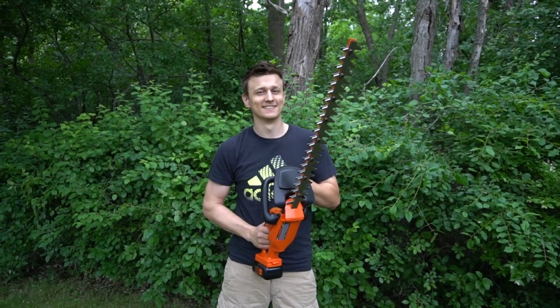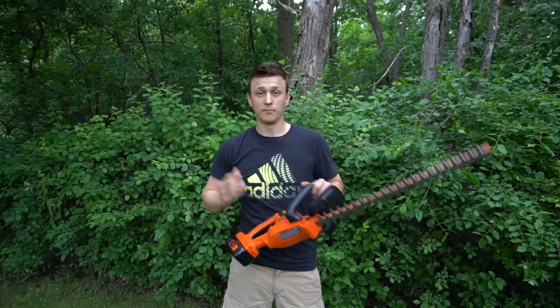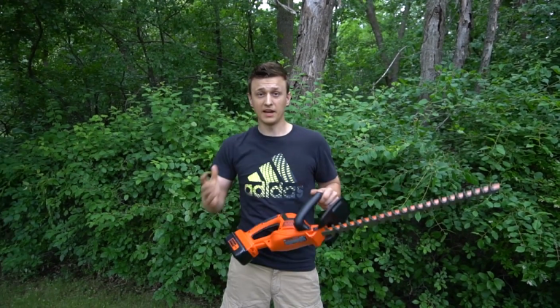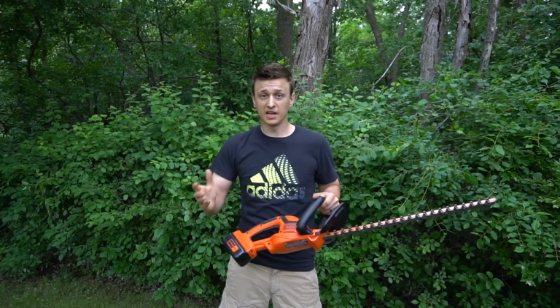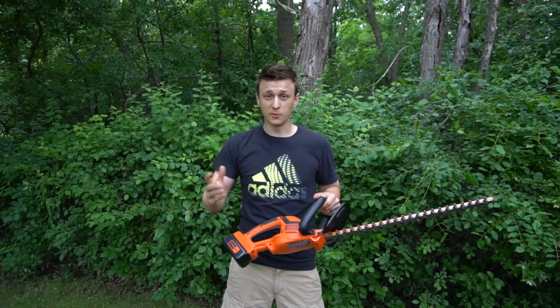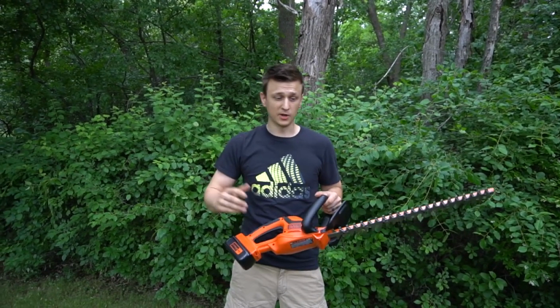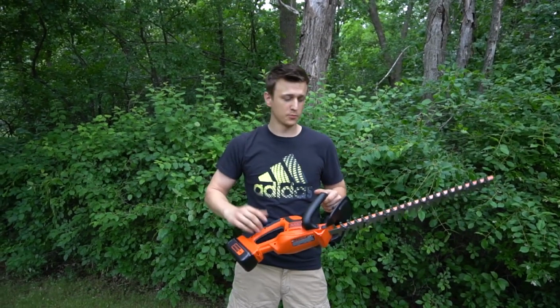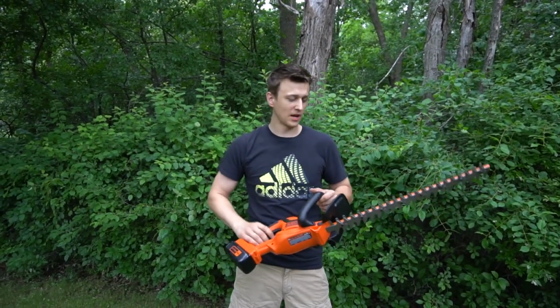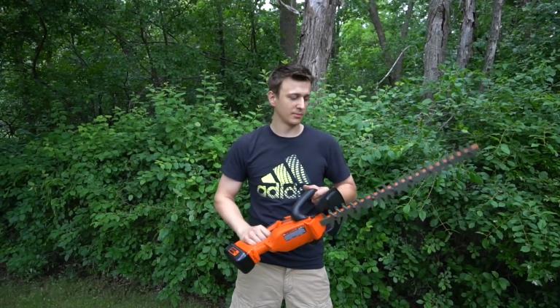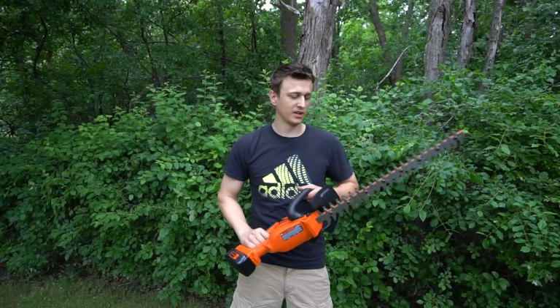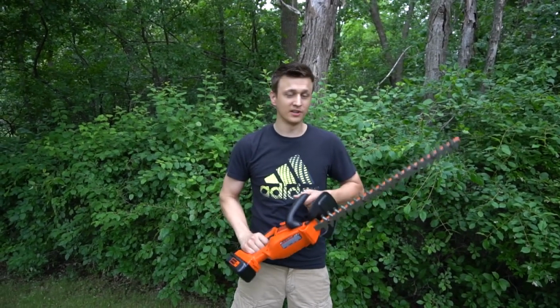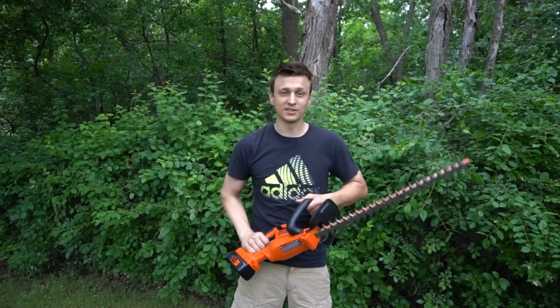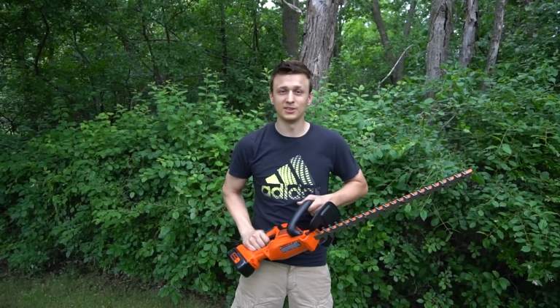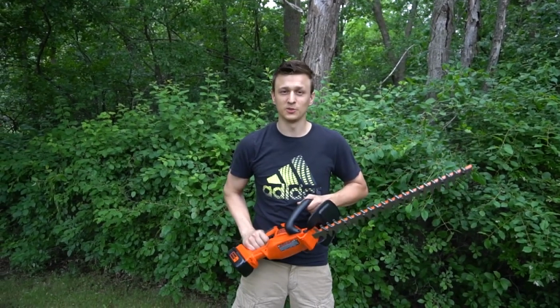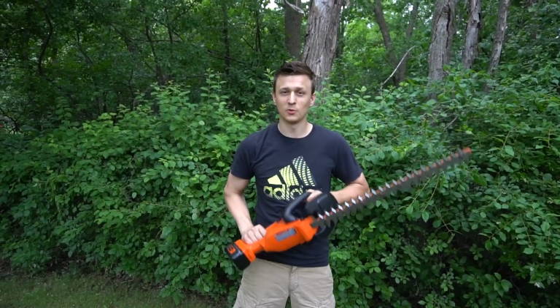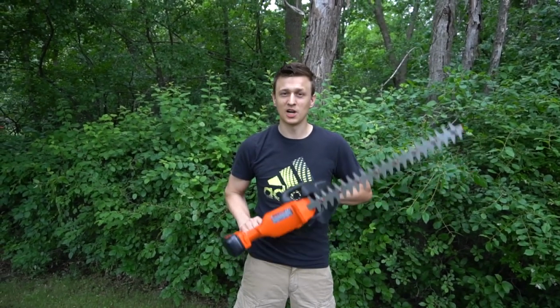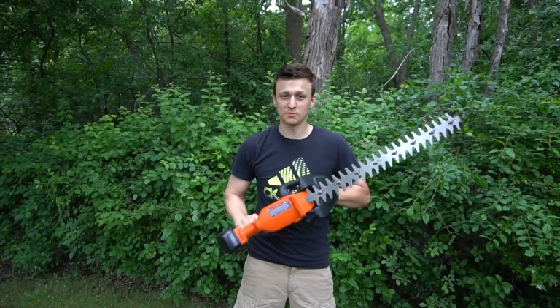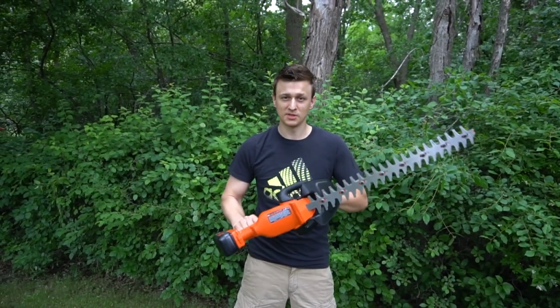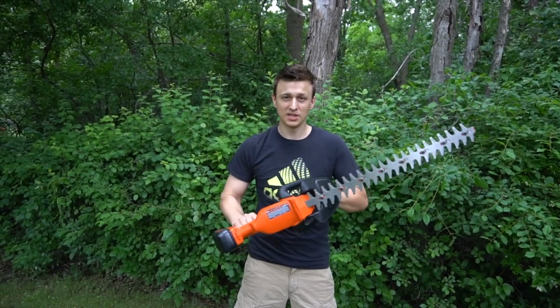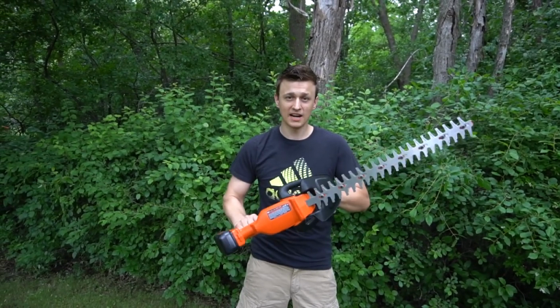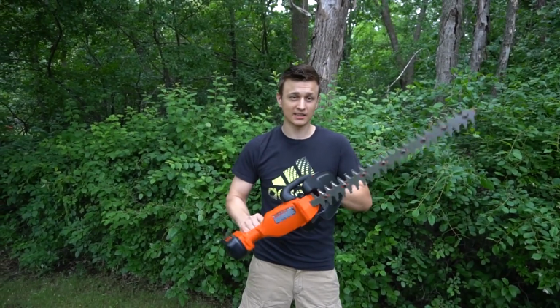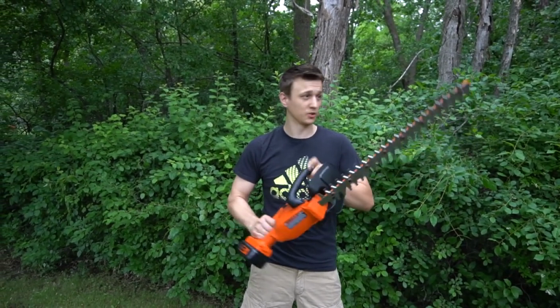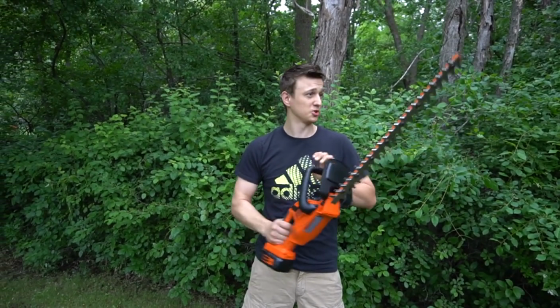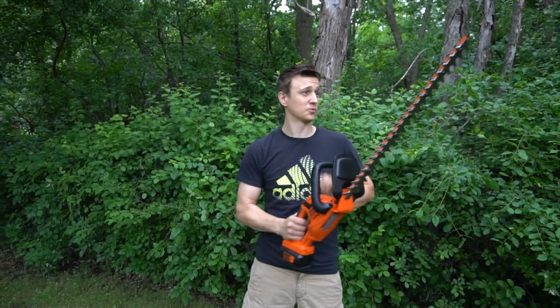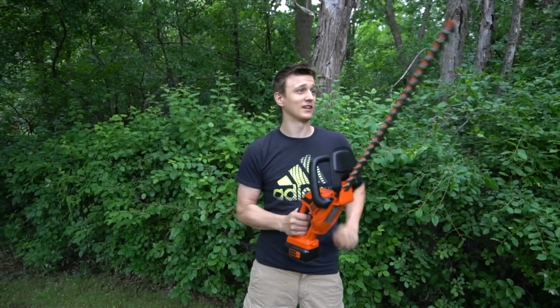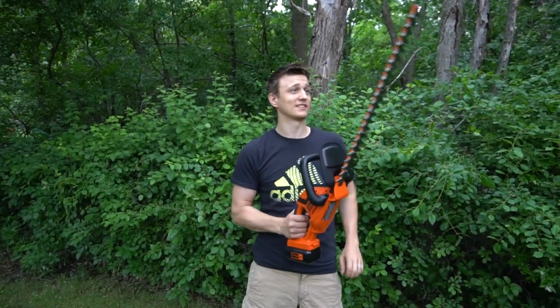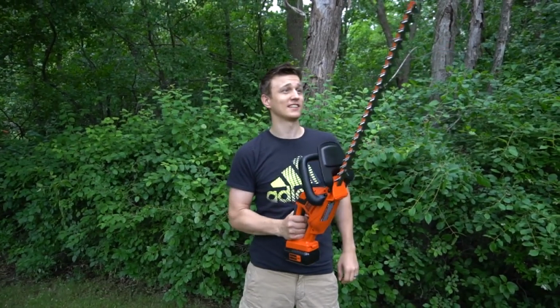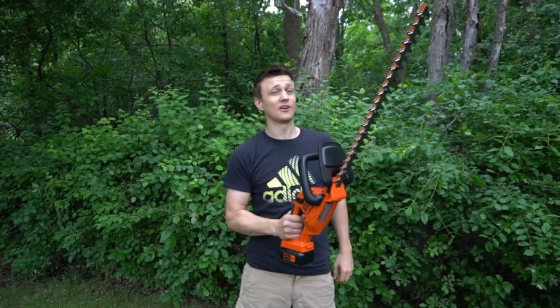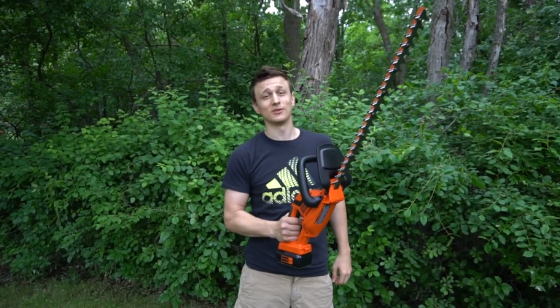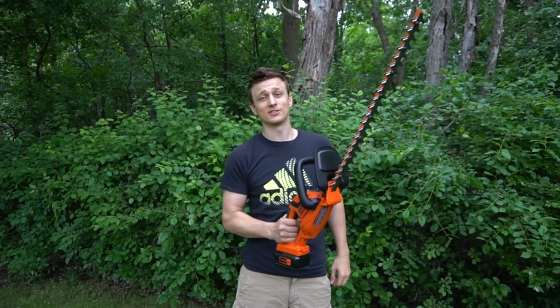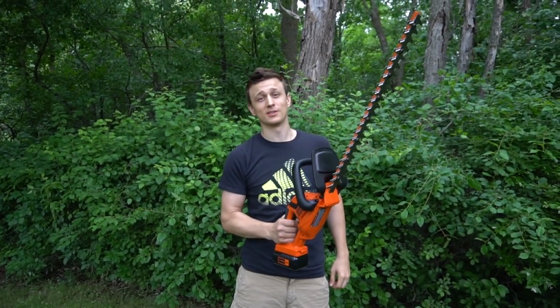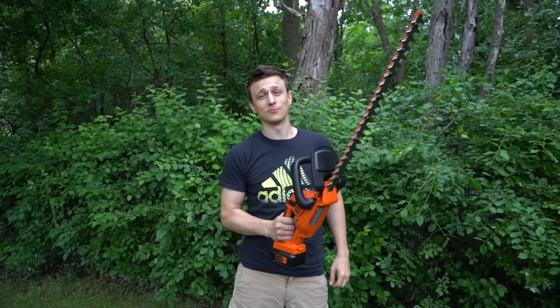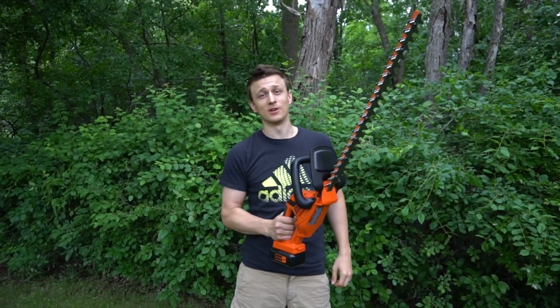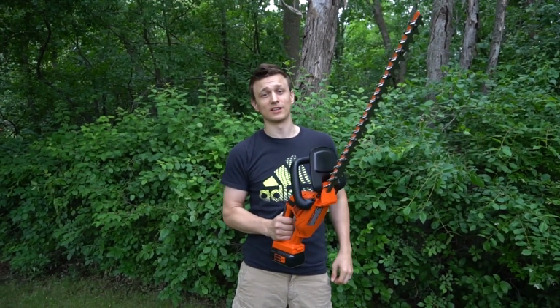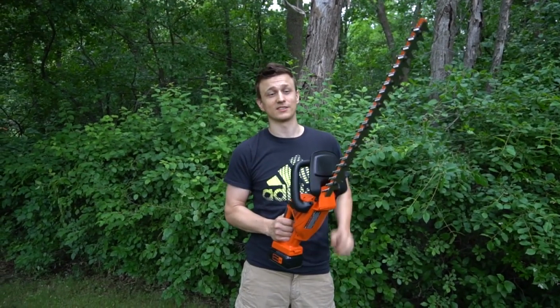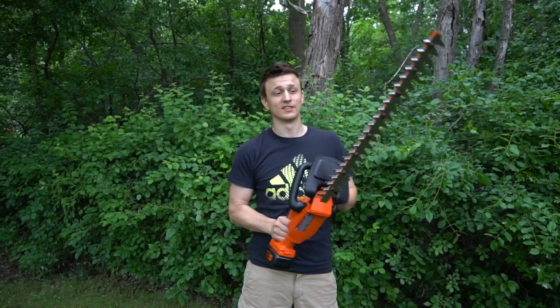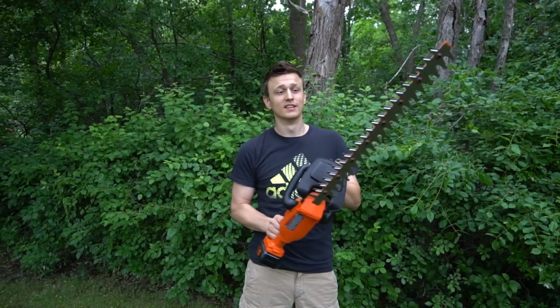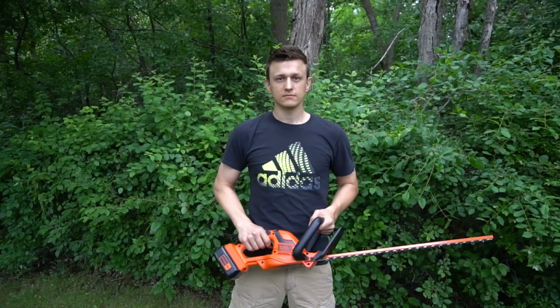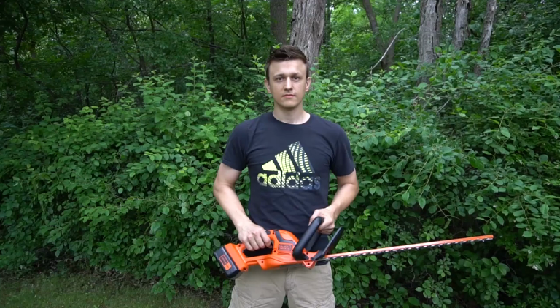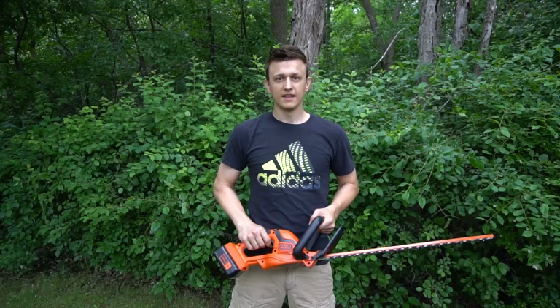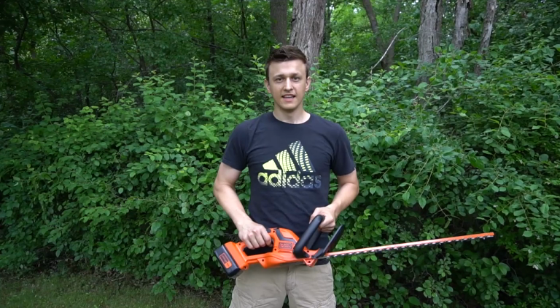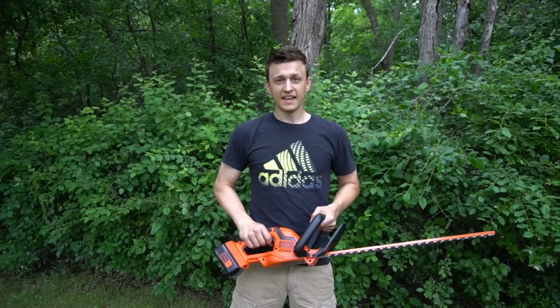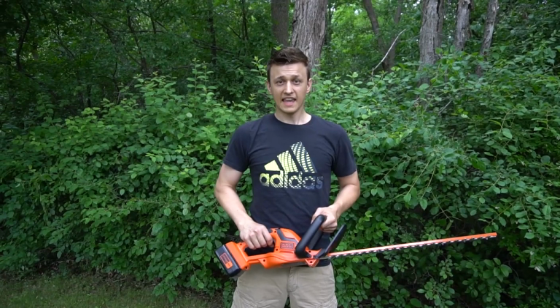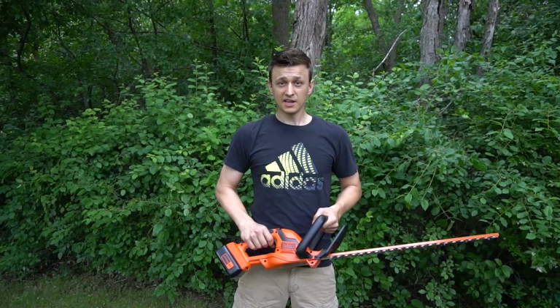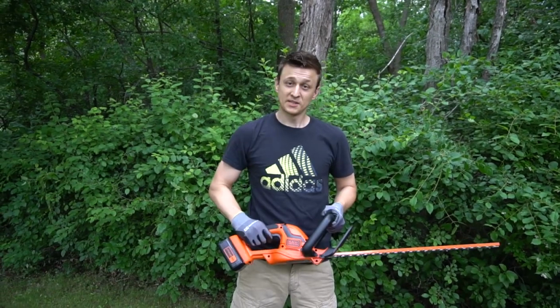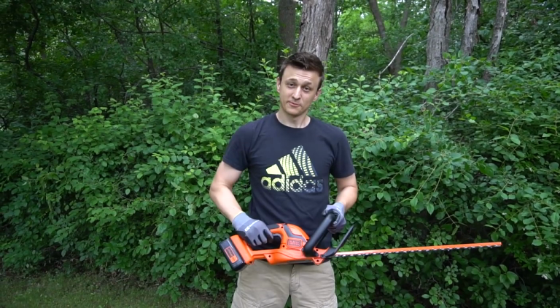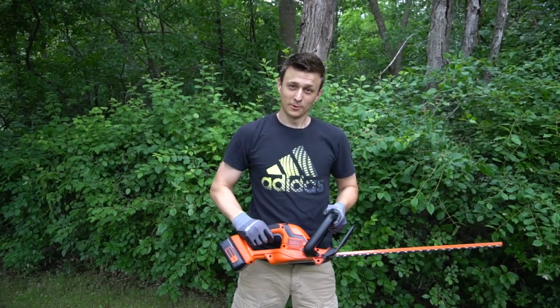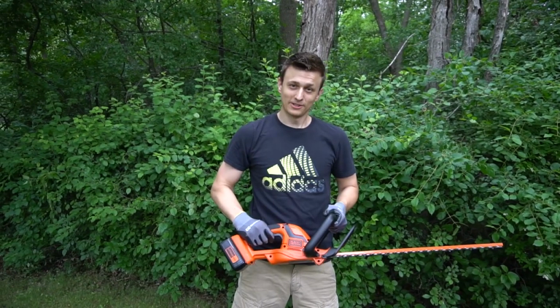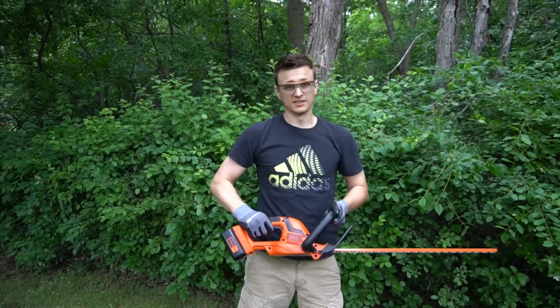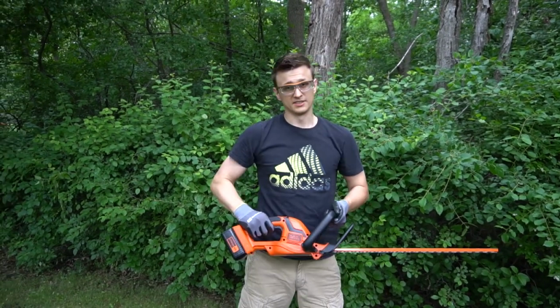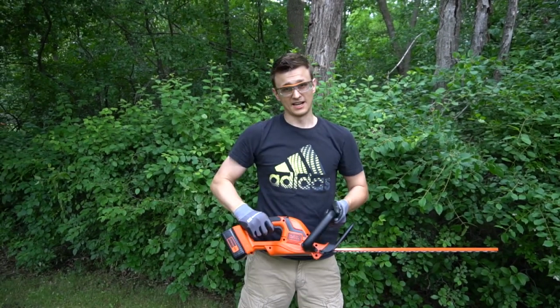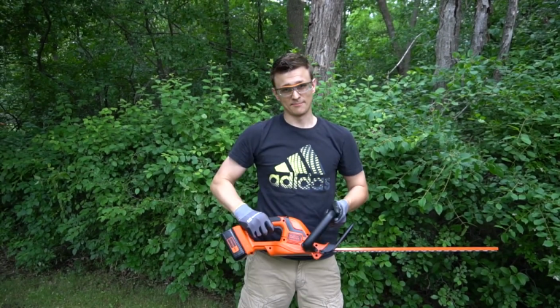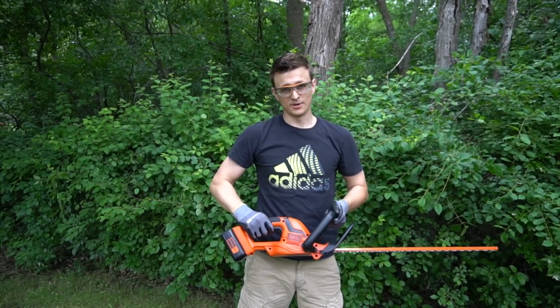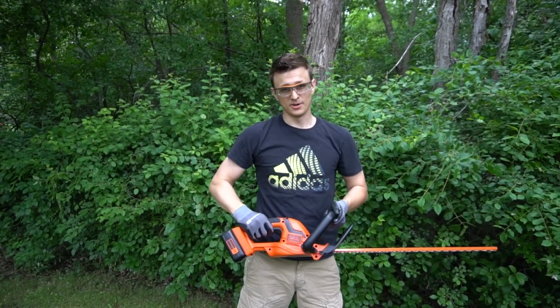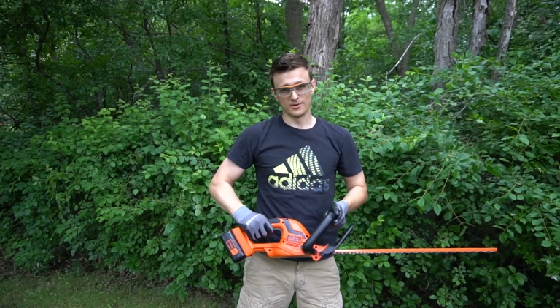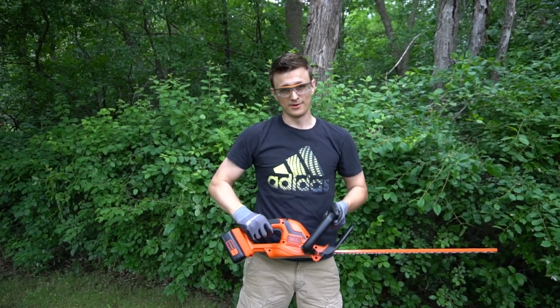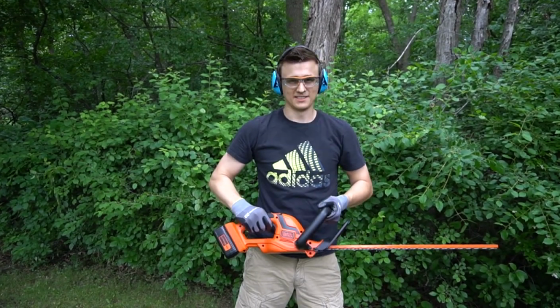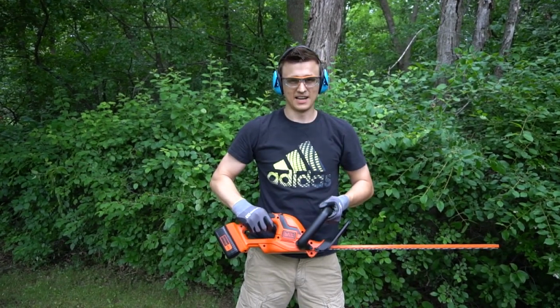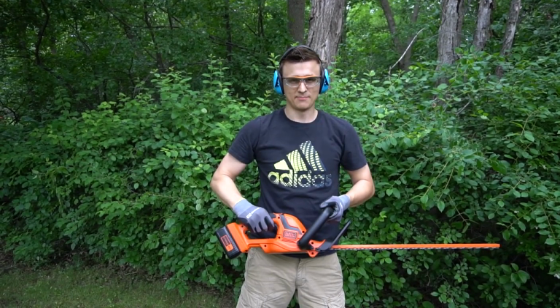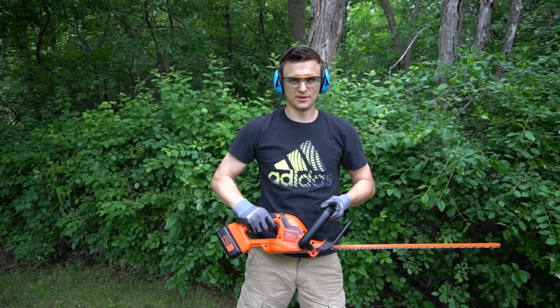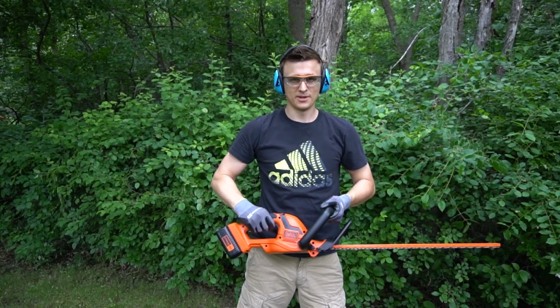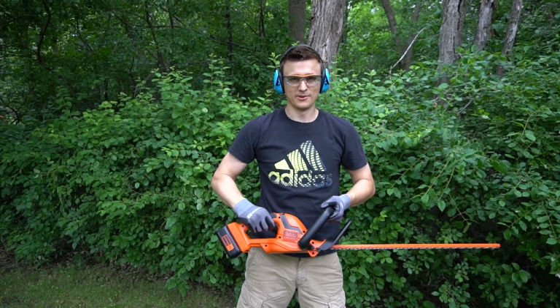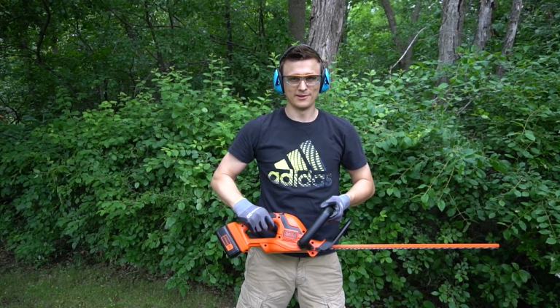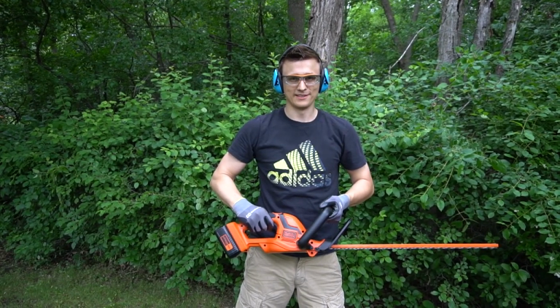But anyway, you probably aren't here to watch me talk. You just want to see how this thing works. And of course, safety is a top priority.